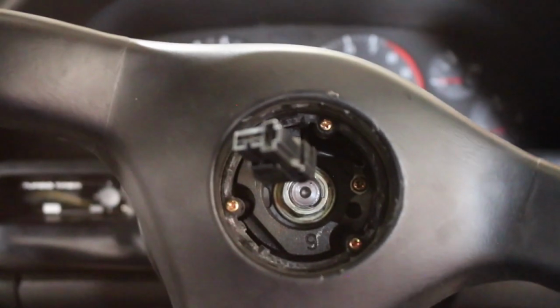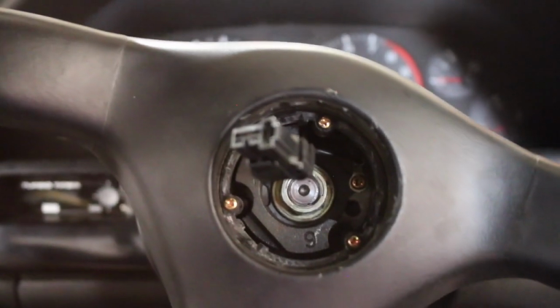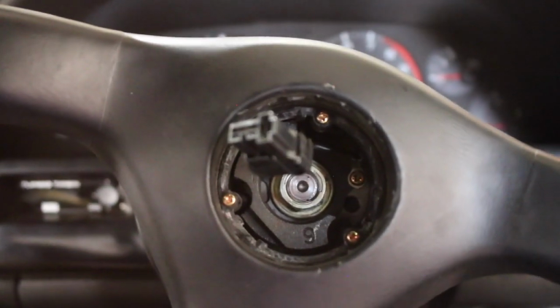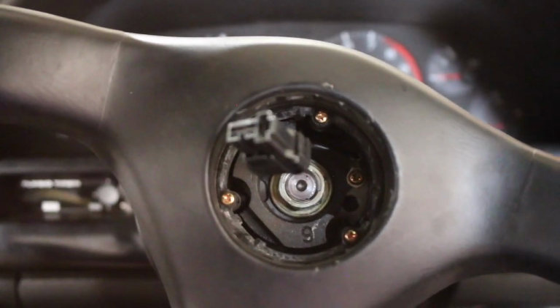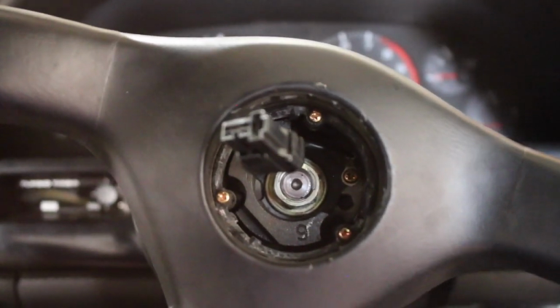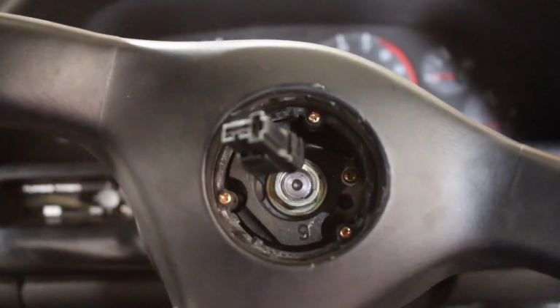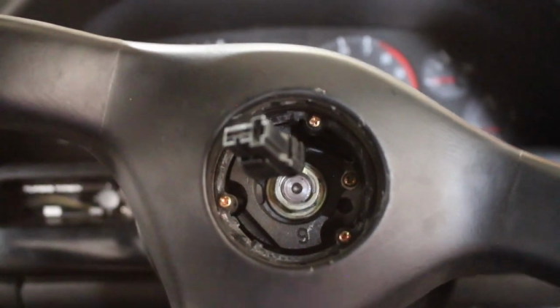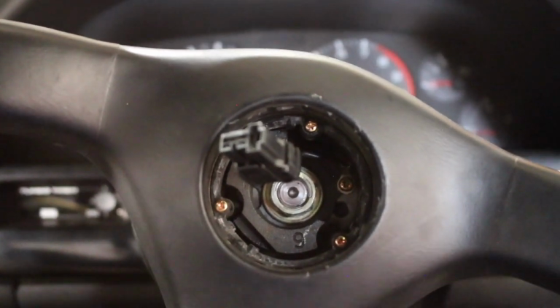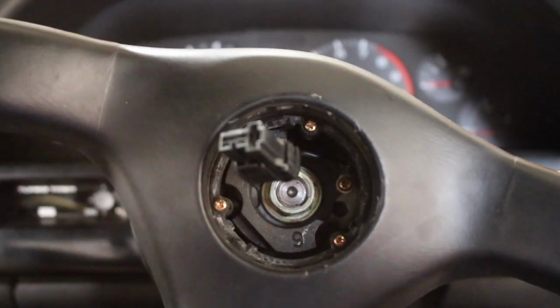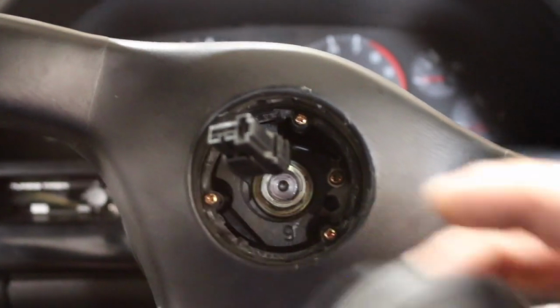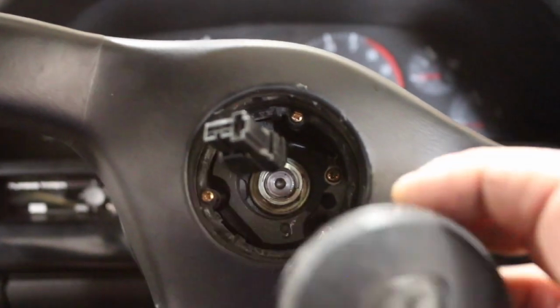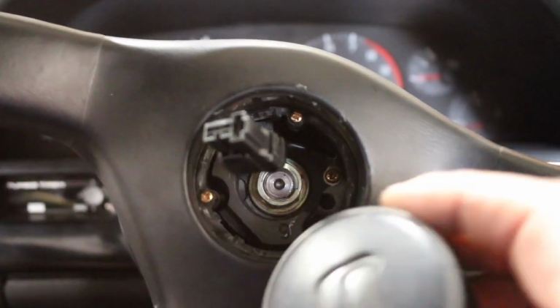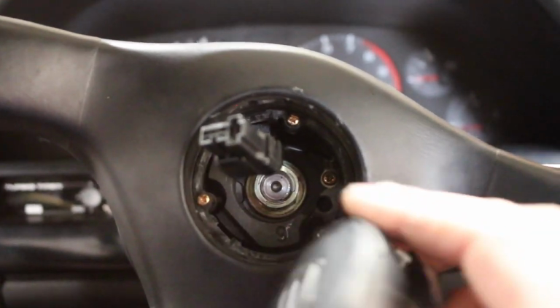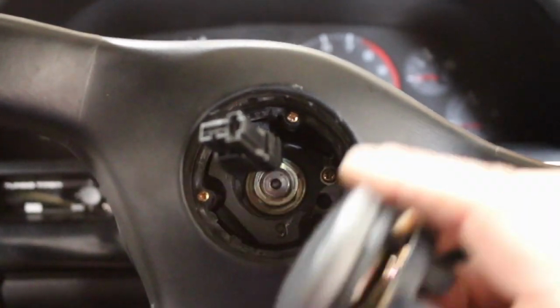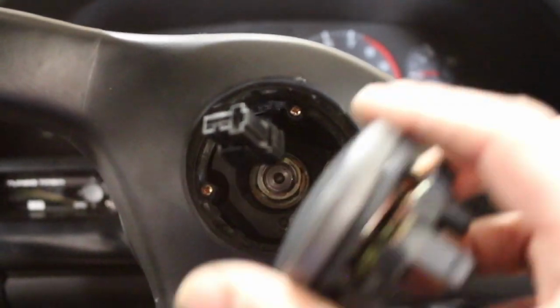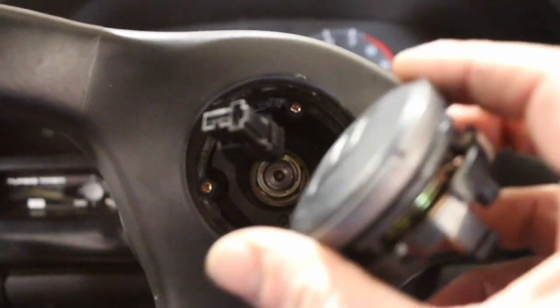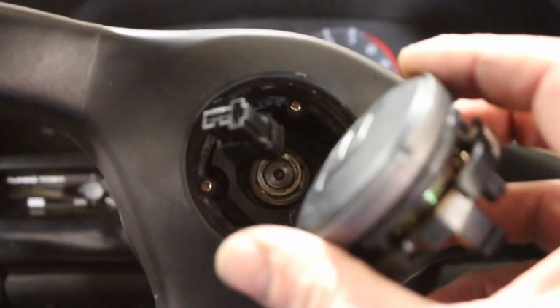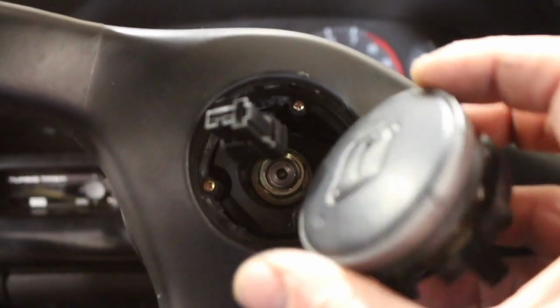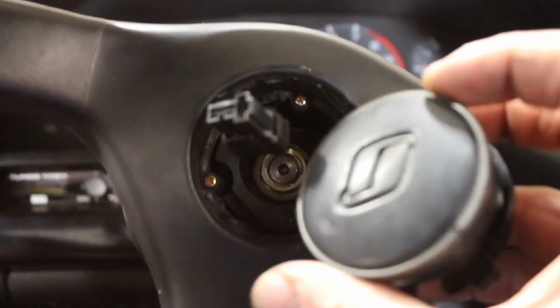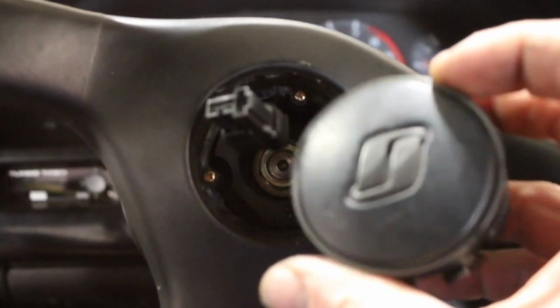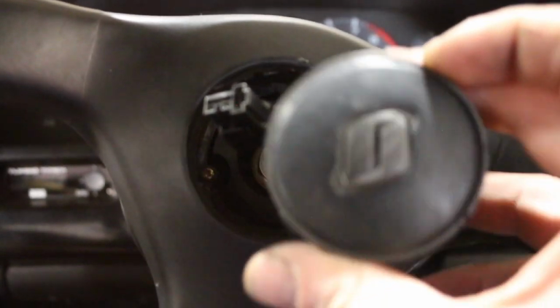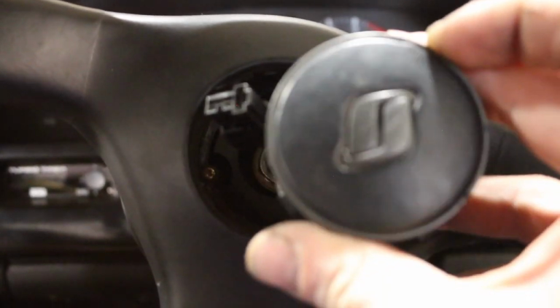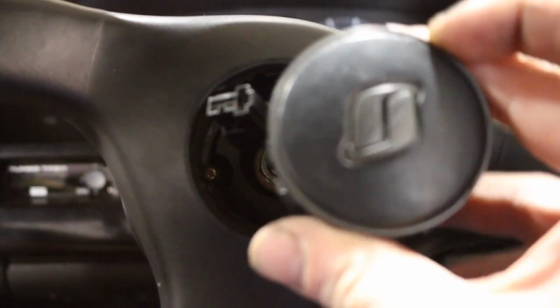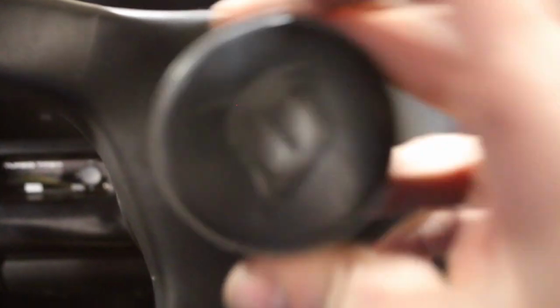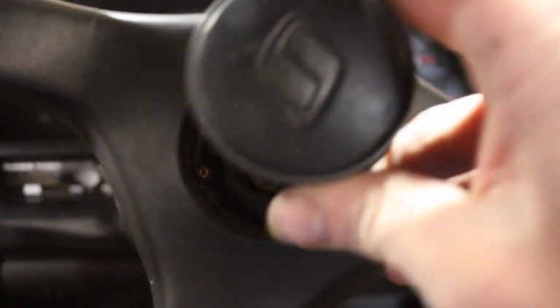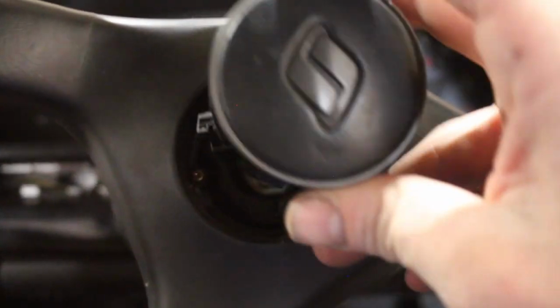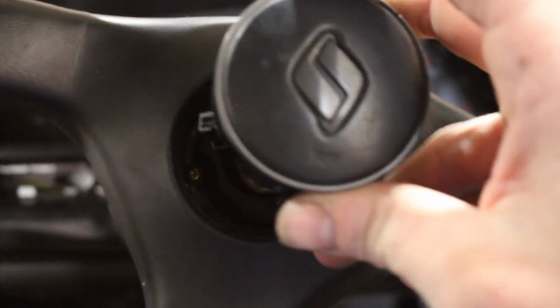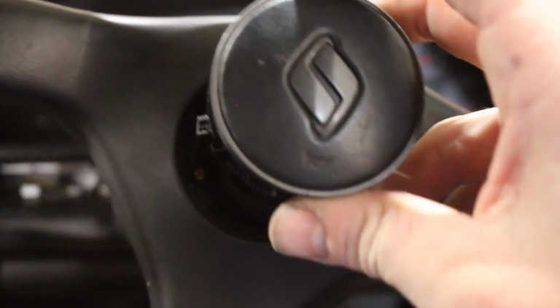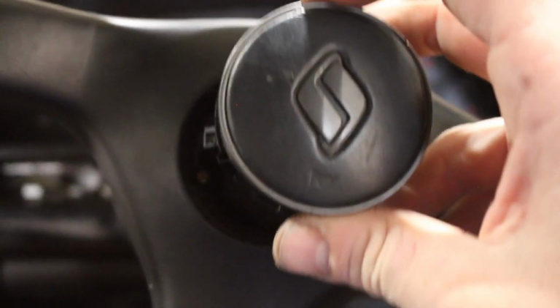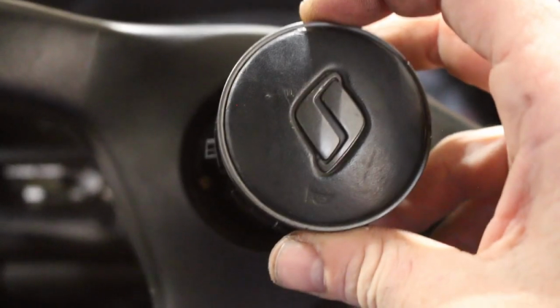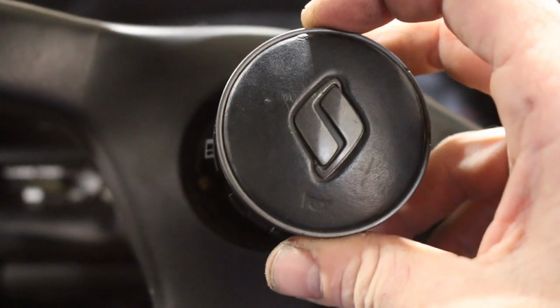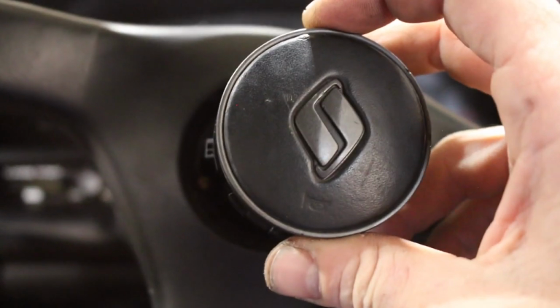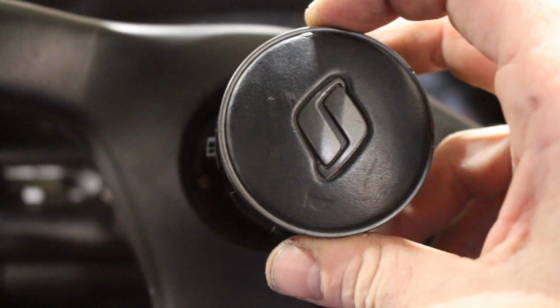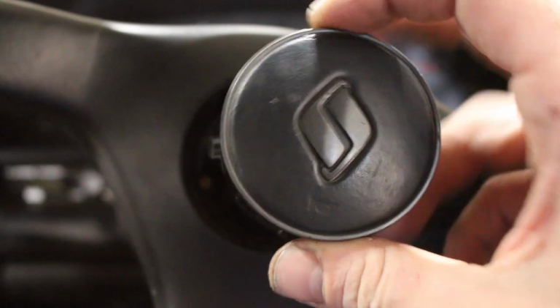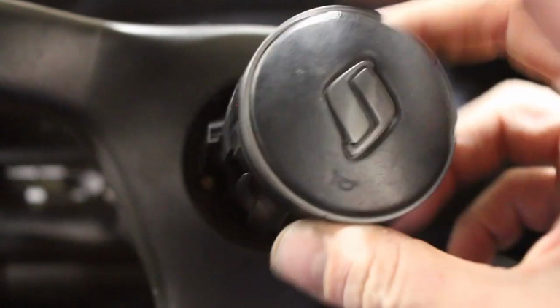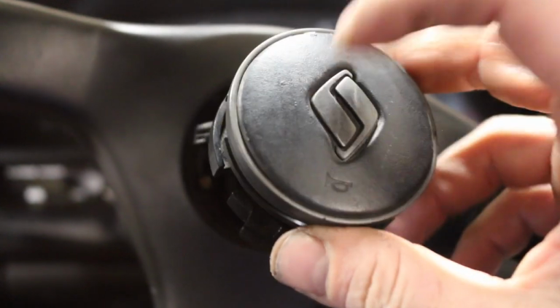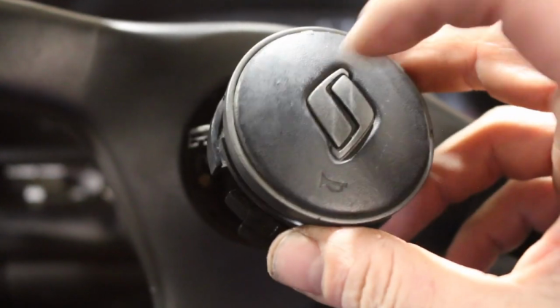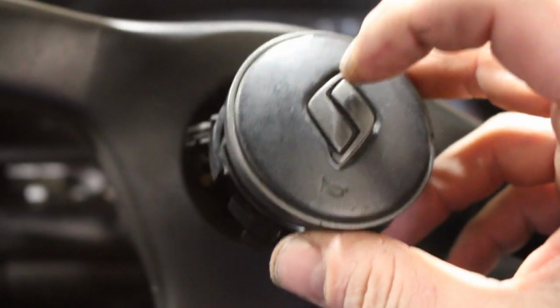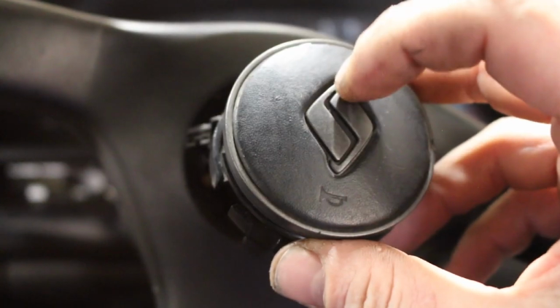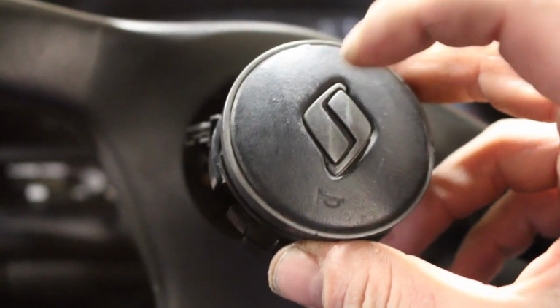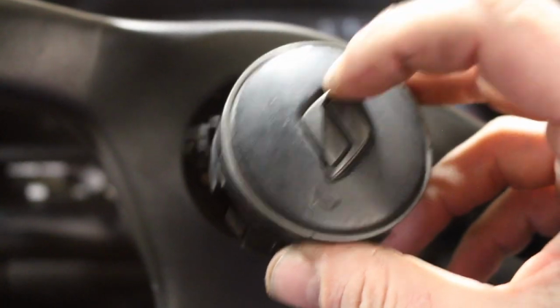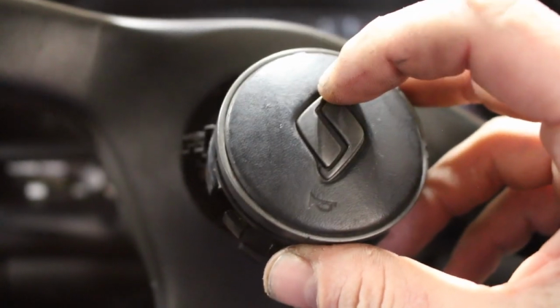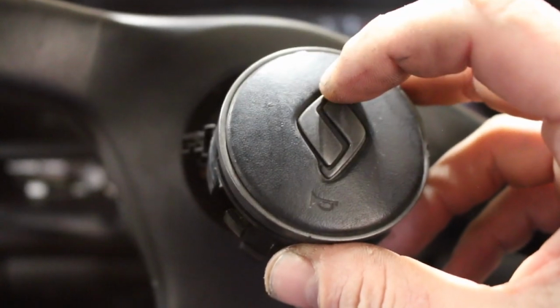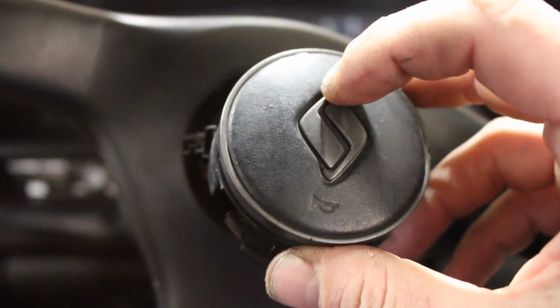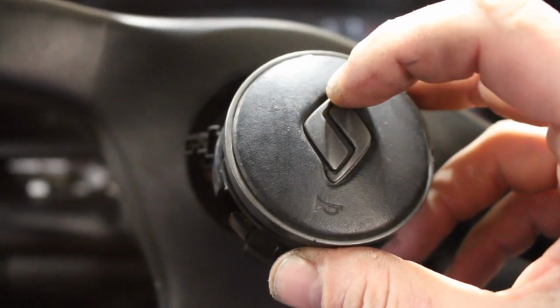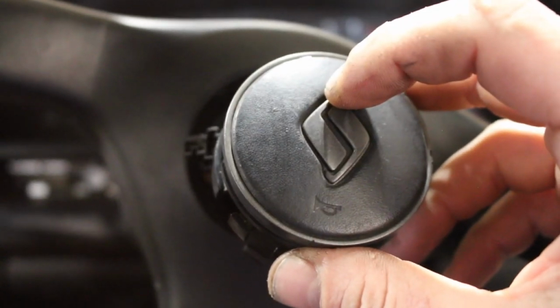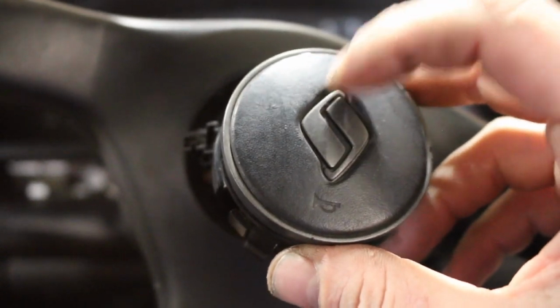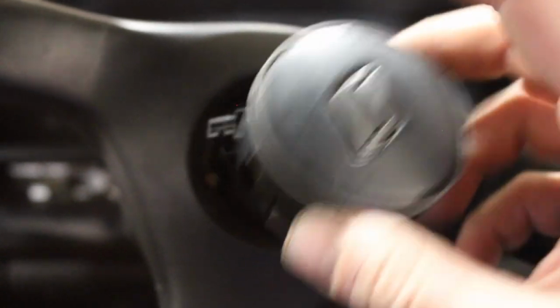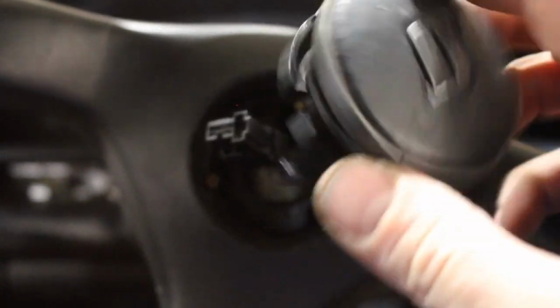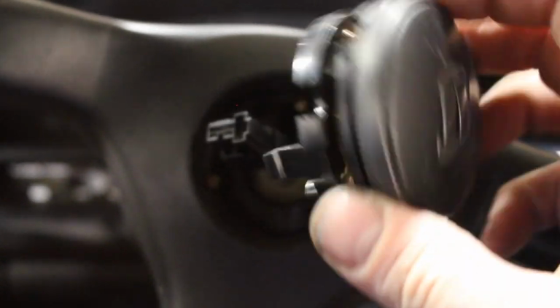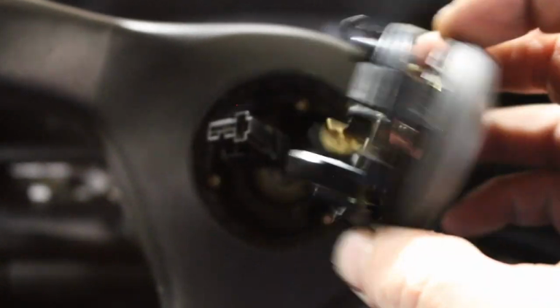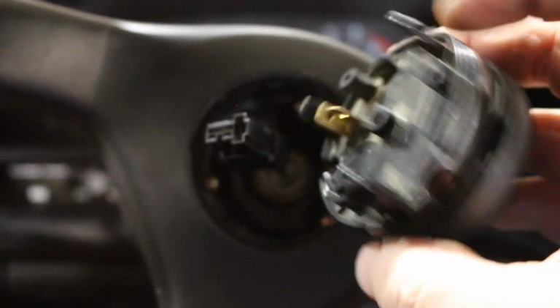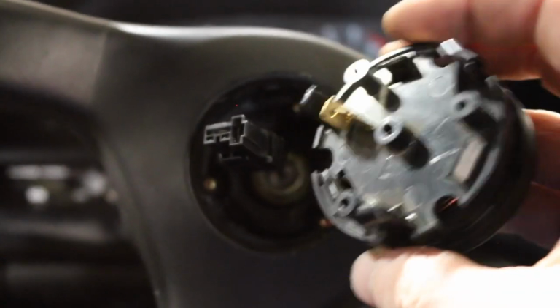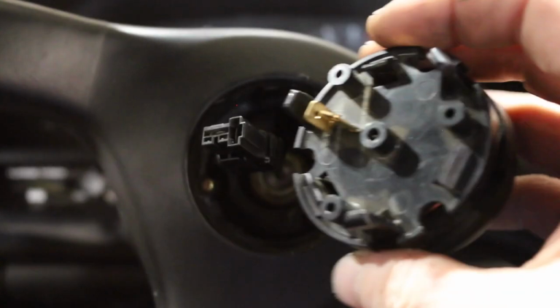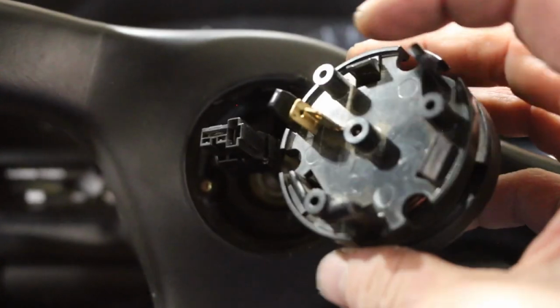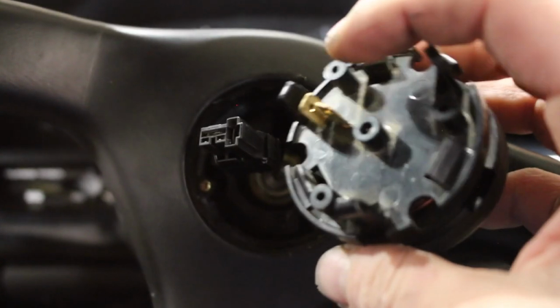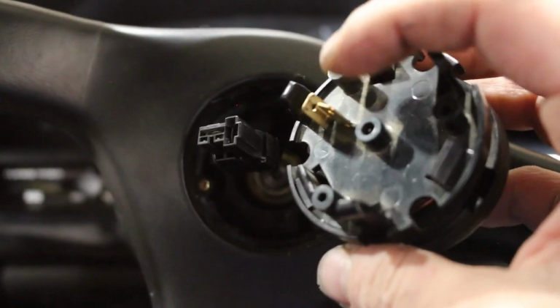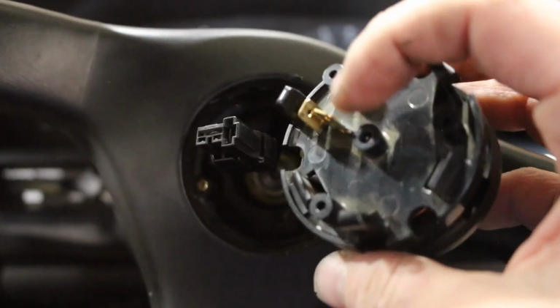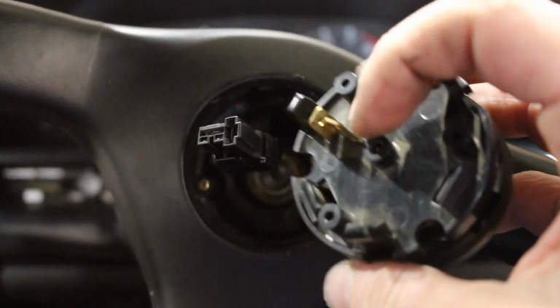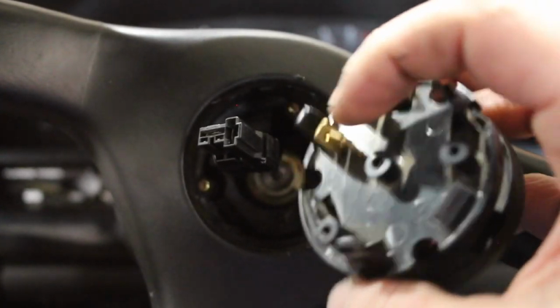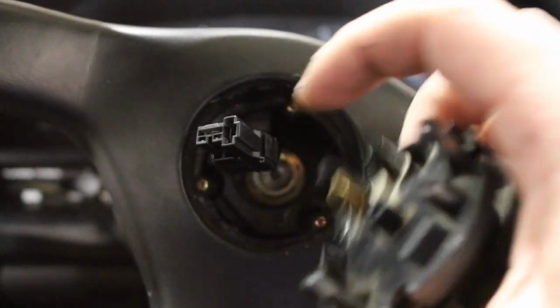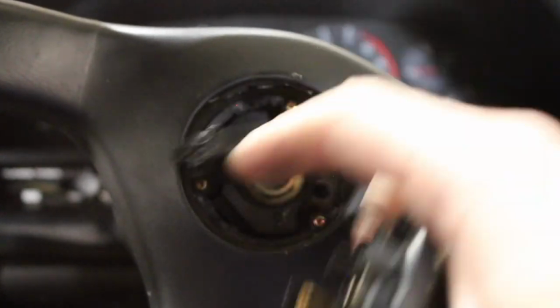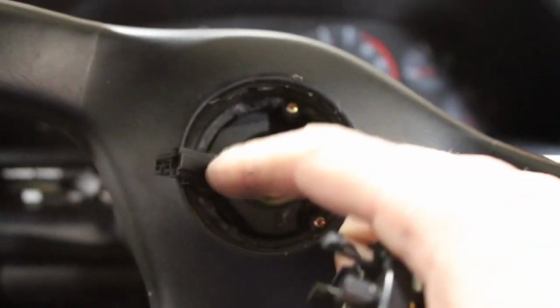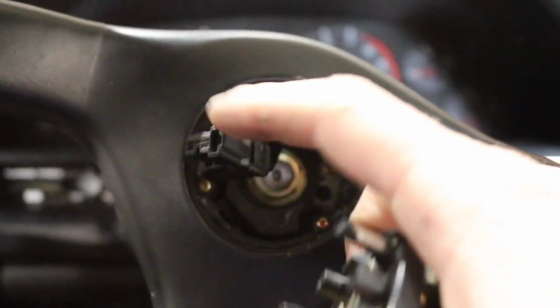I went ahead and got the horn off. I only have the Skyline horn, not the GT-R horn, but it's just one connector.